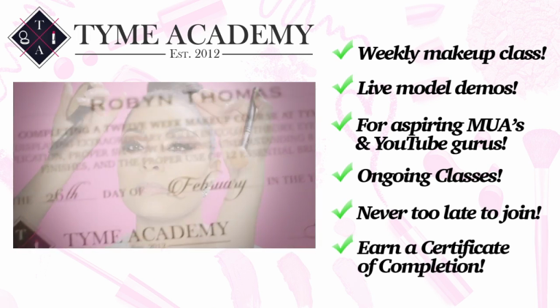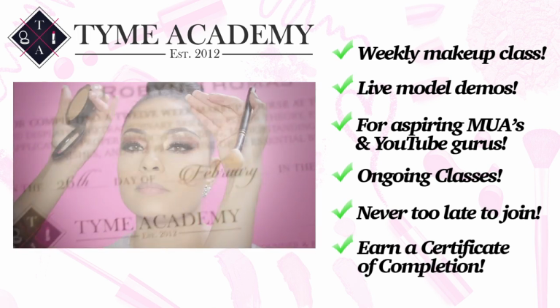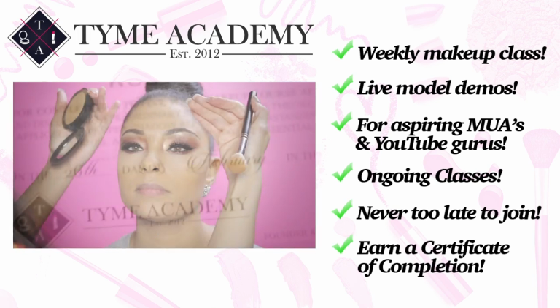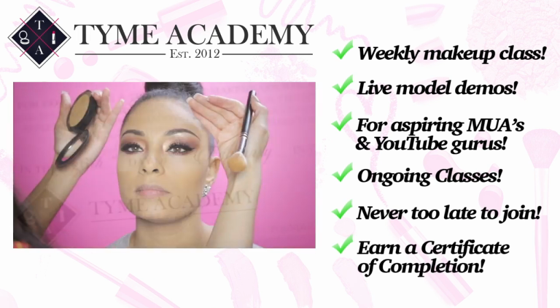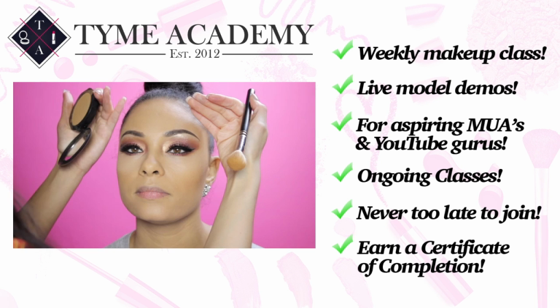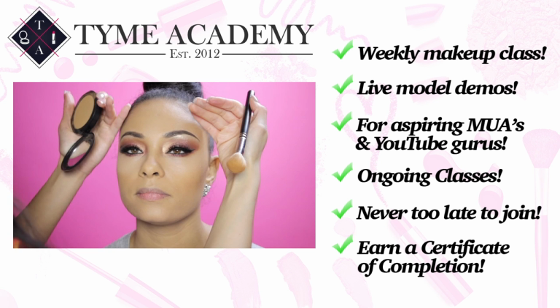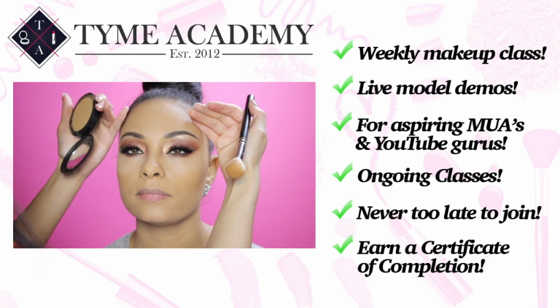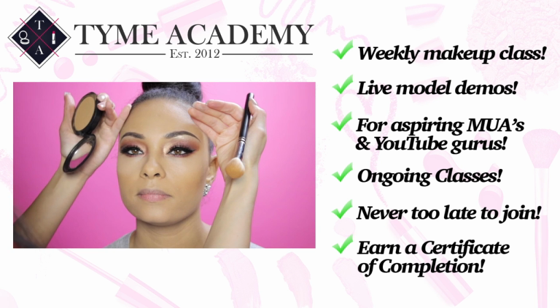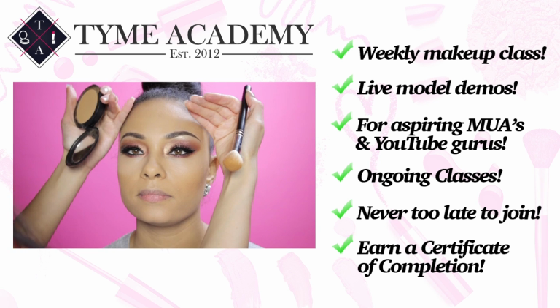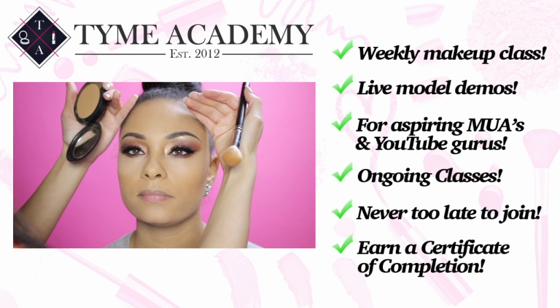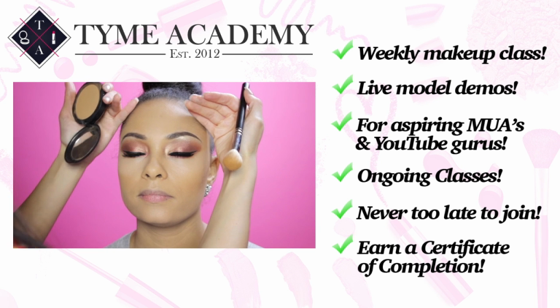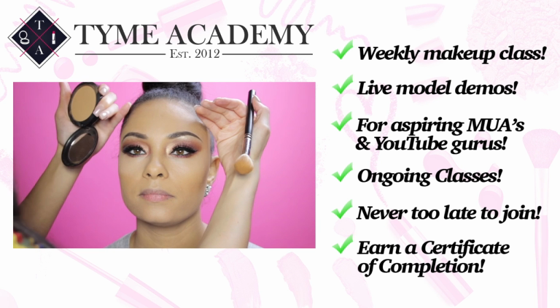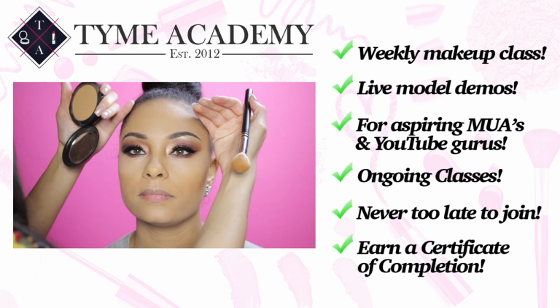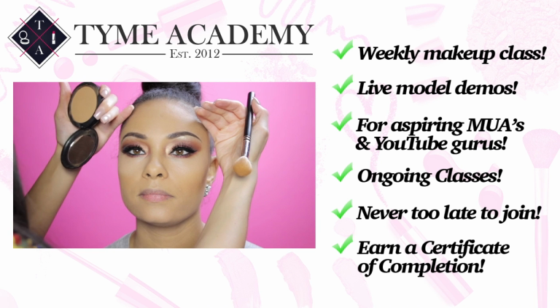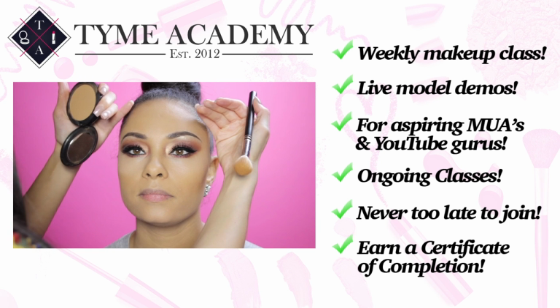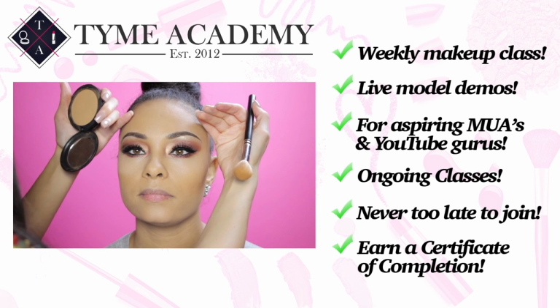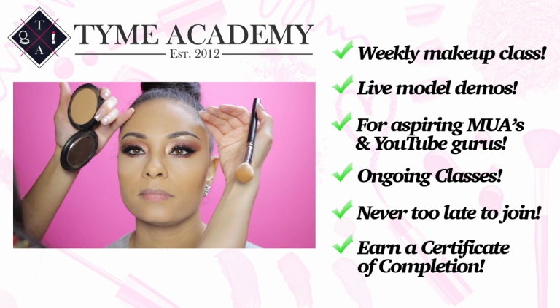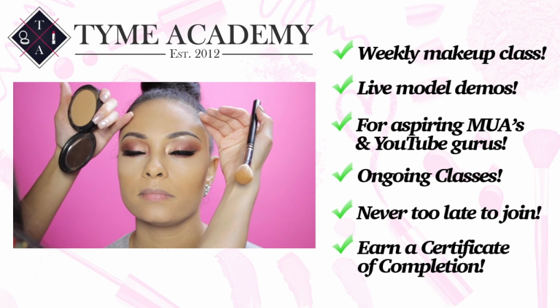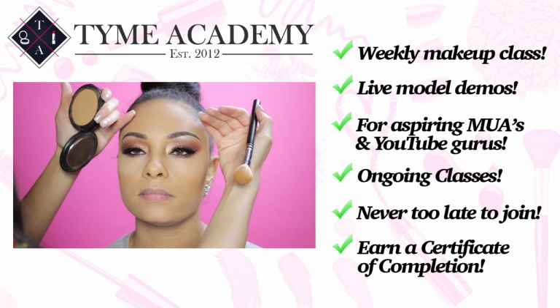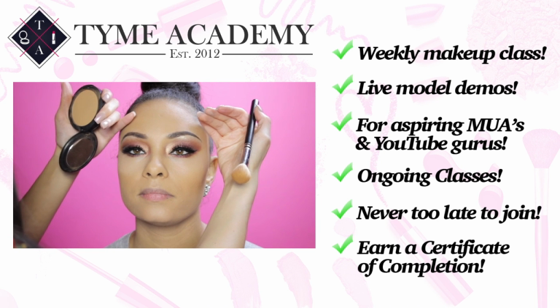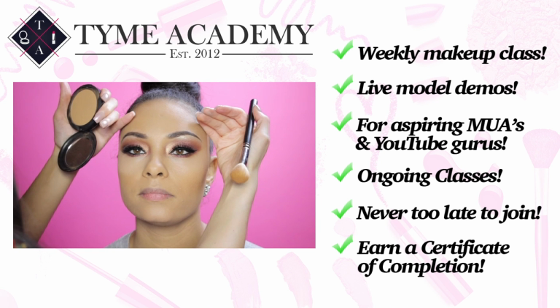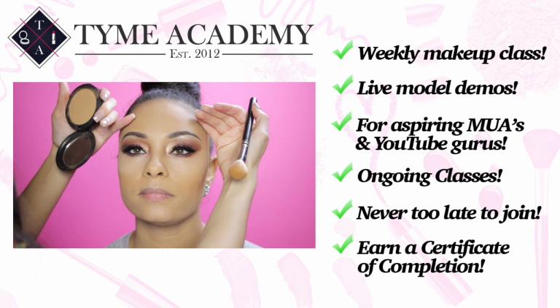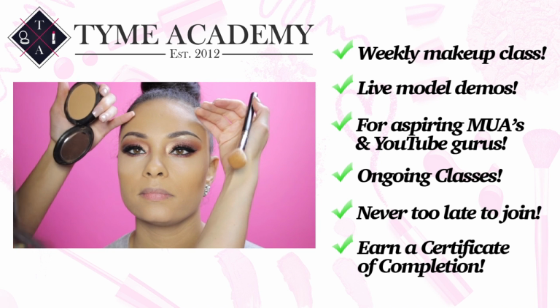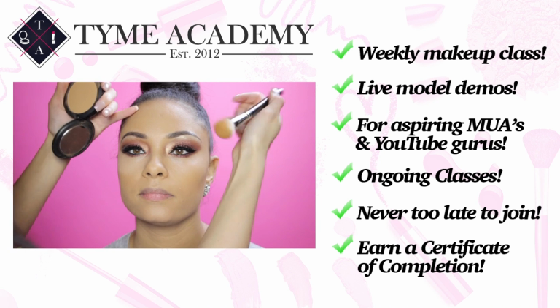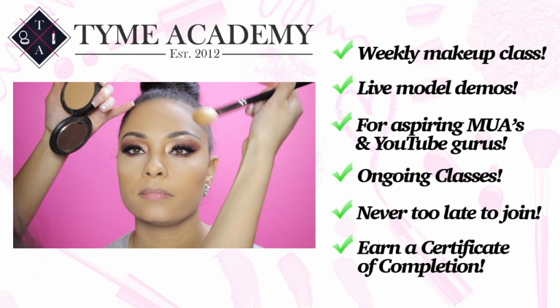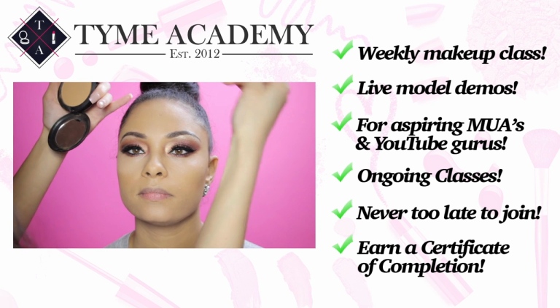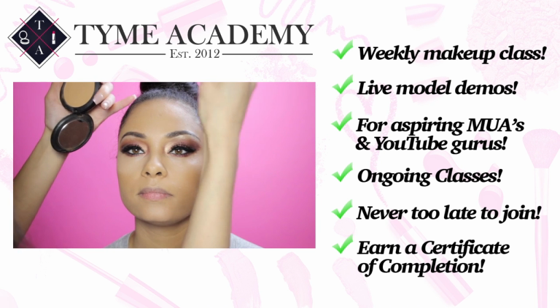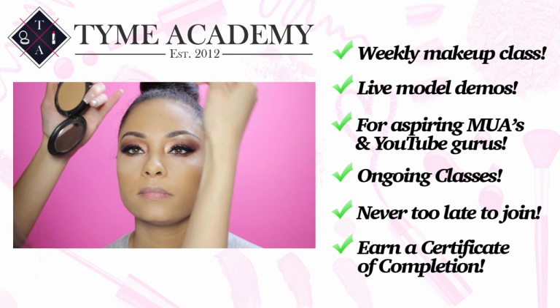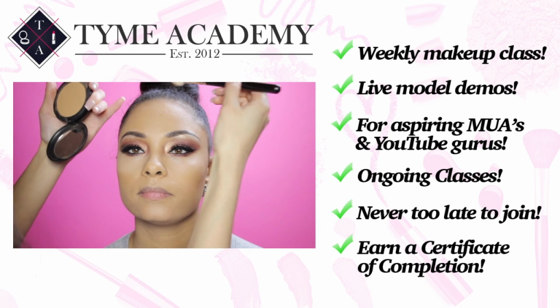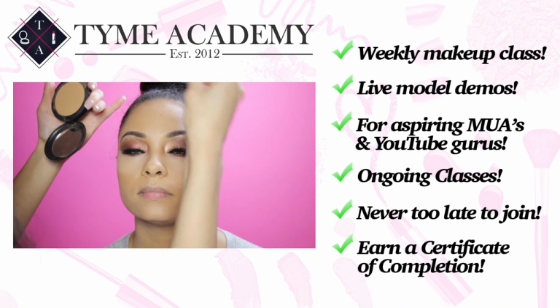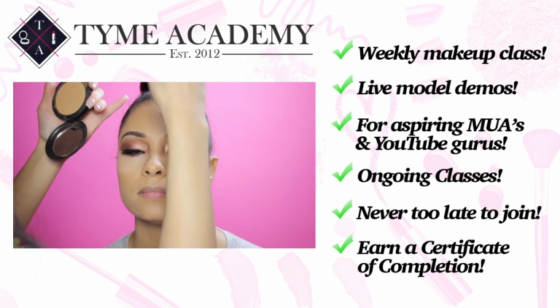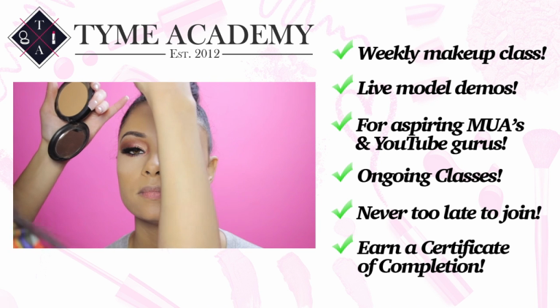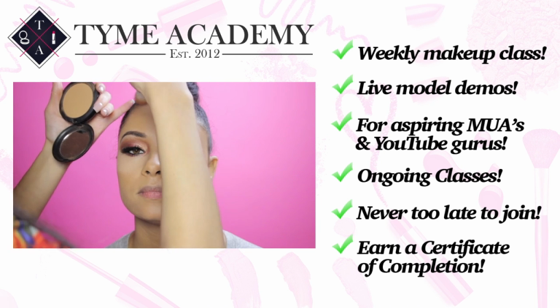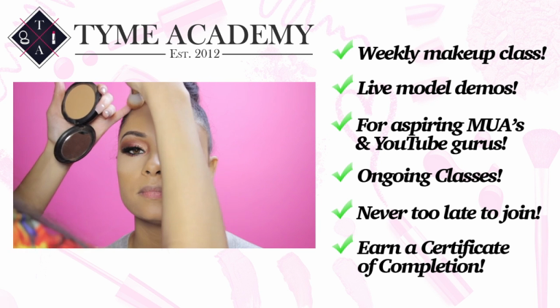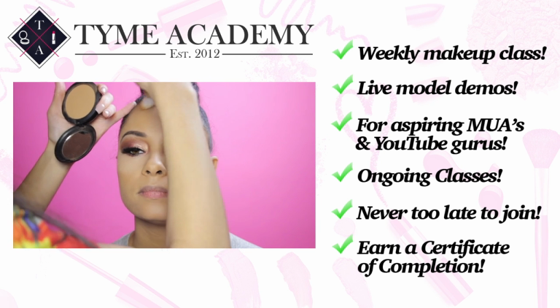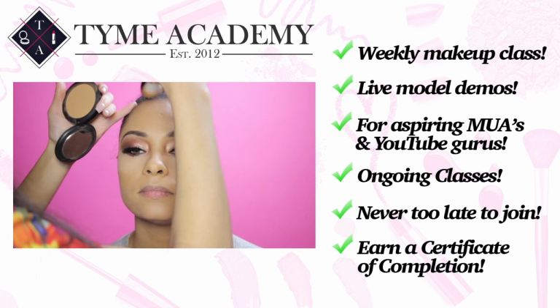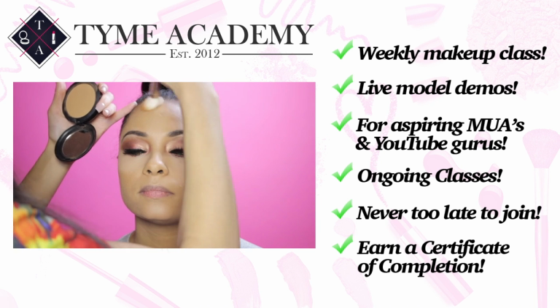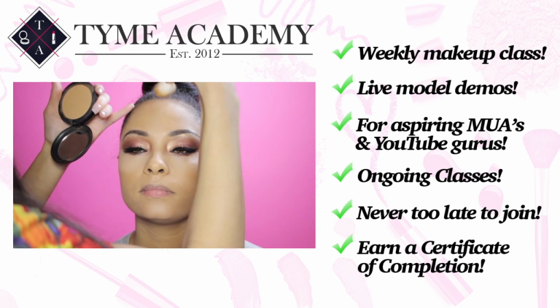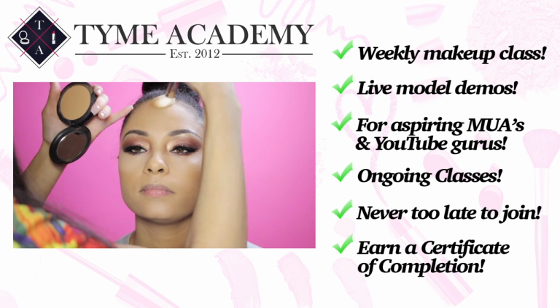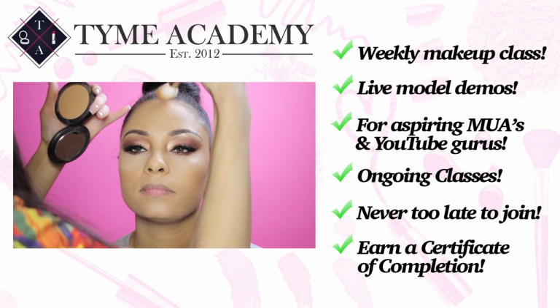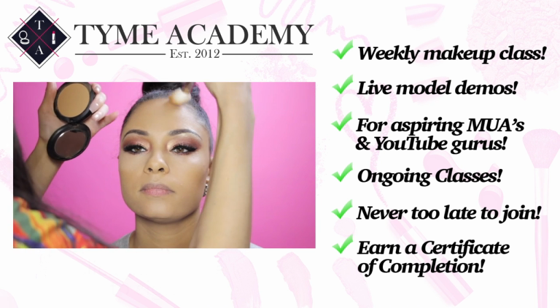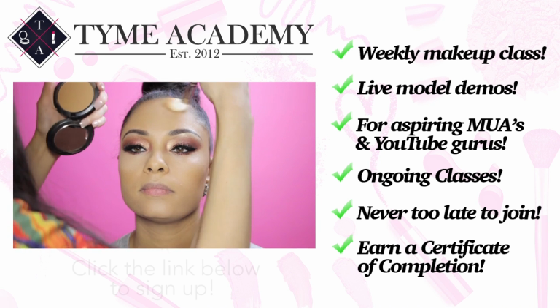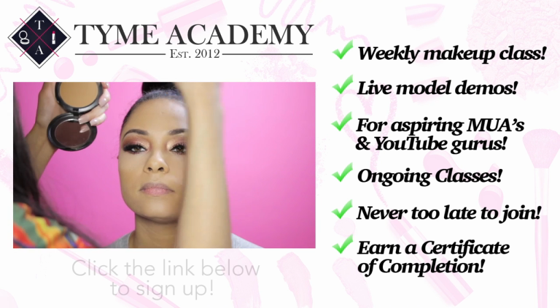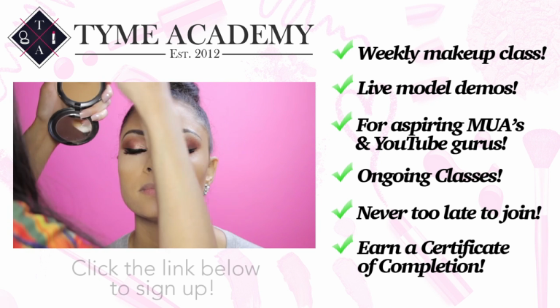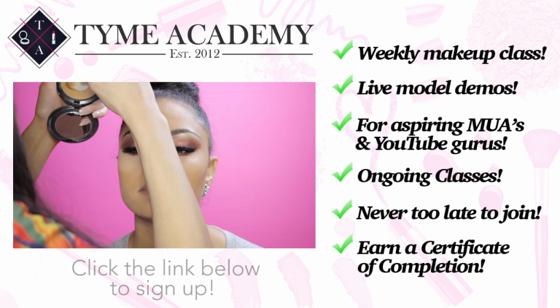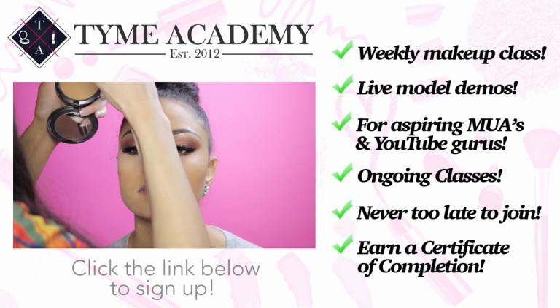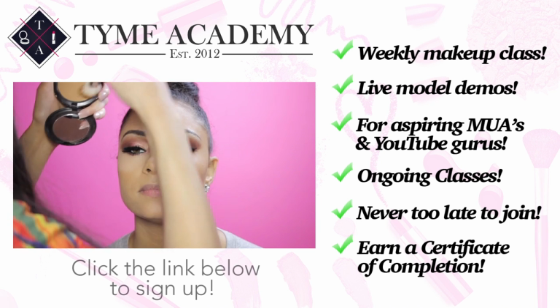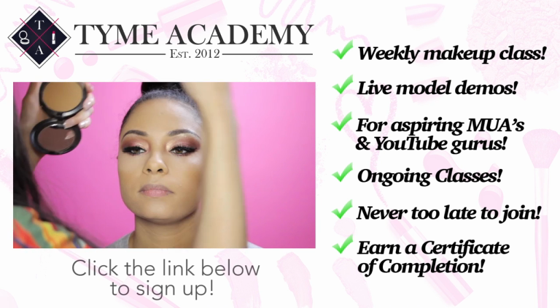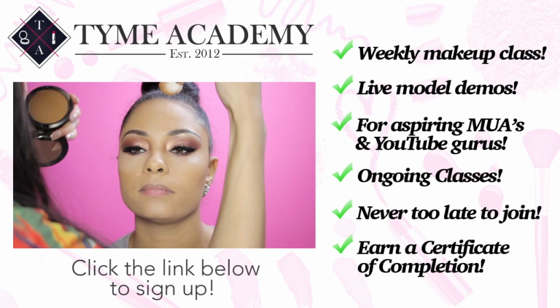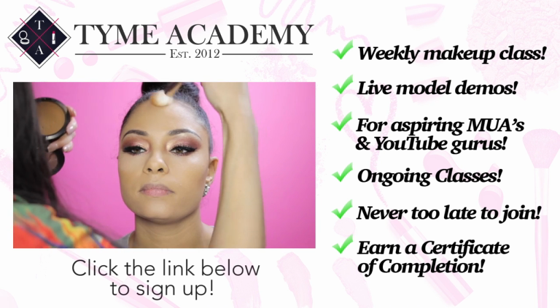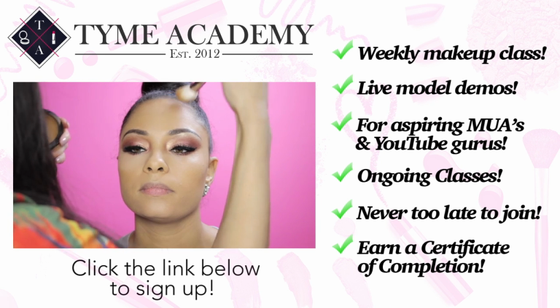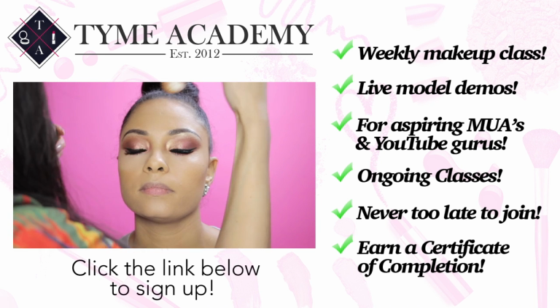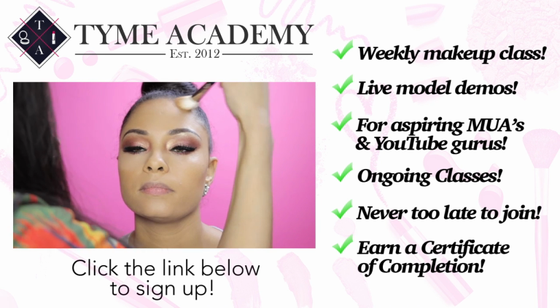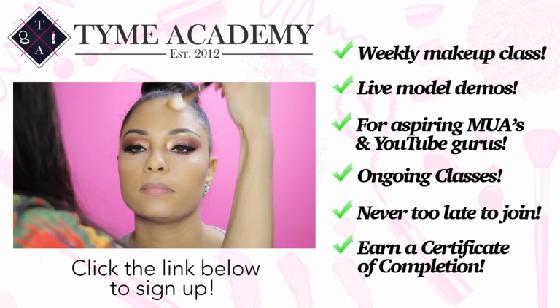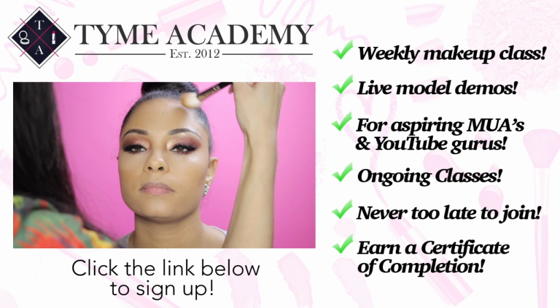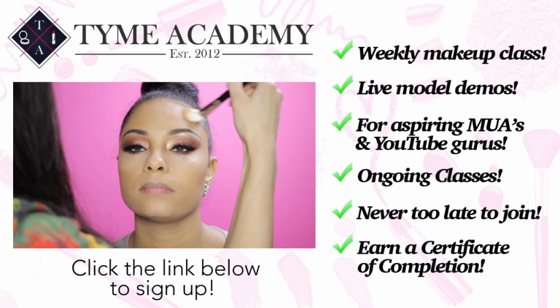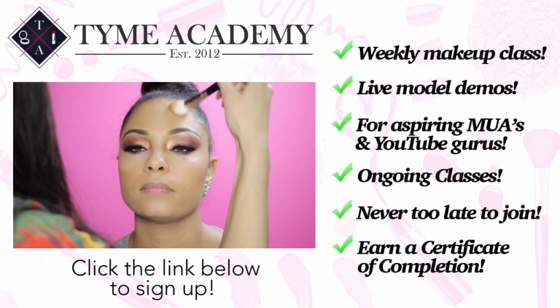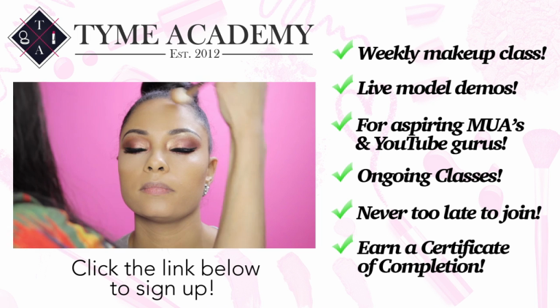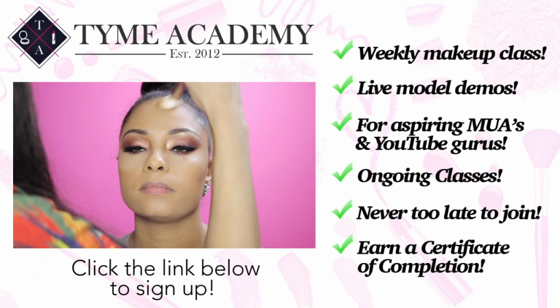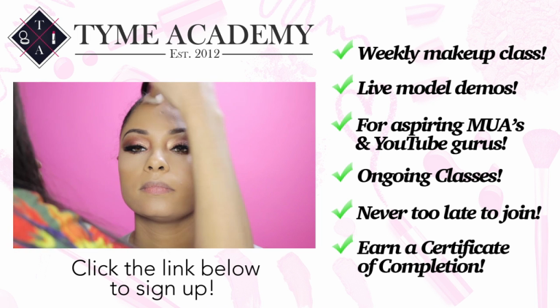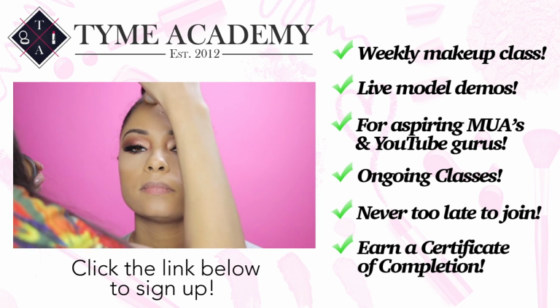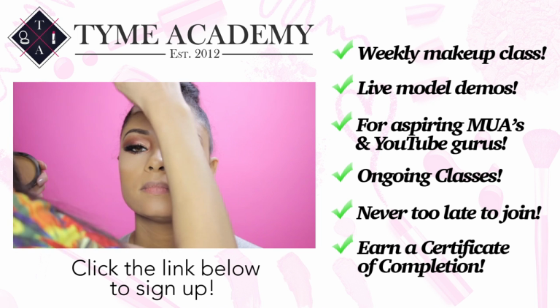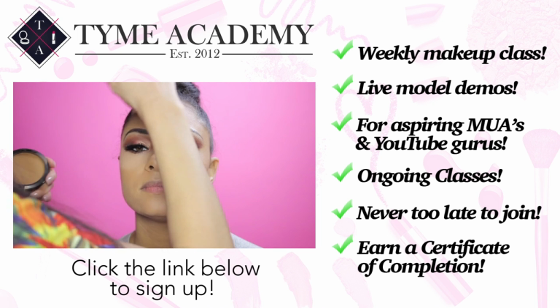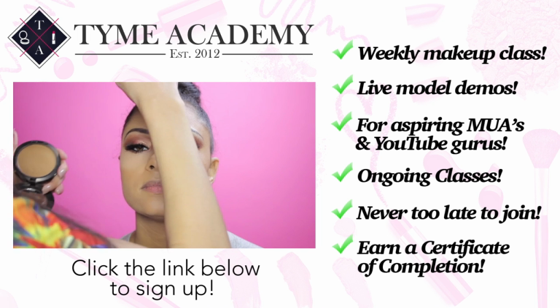Her hairline comes closer to her eyebrows, so I'm only going to contour right here at the top, not on the sides.